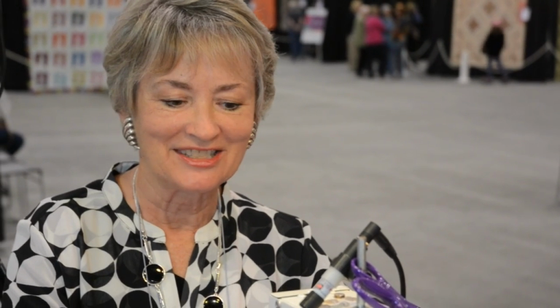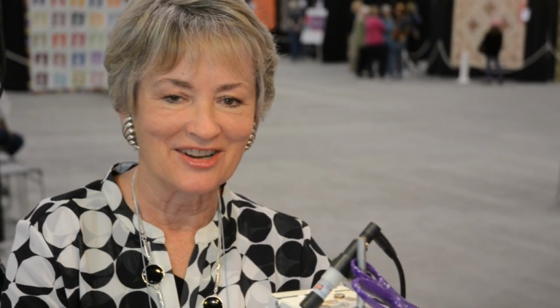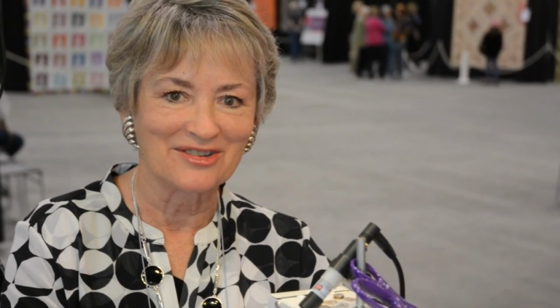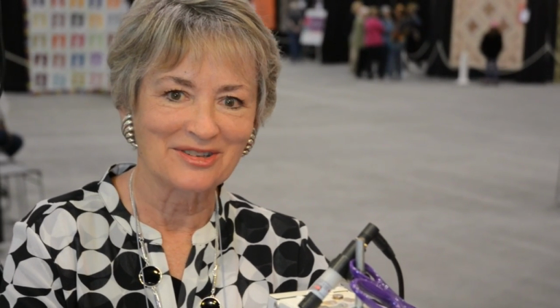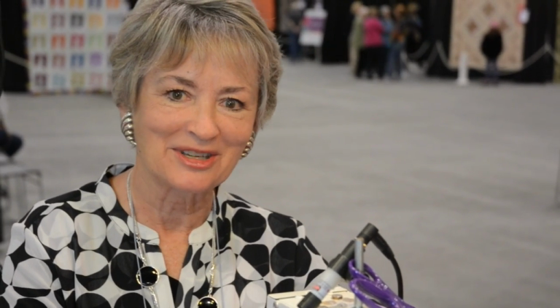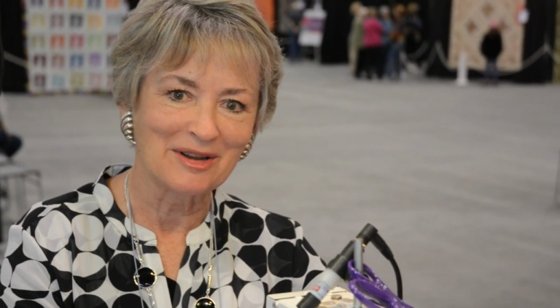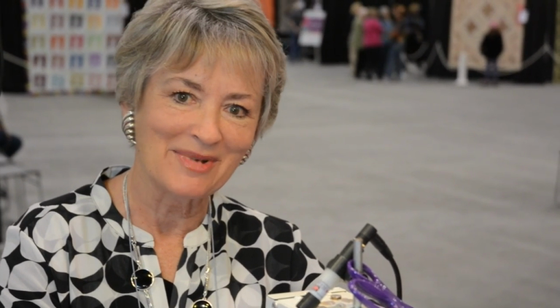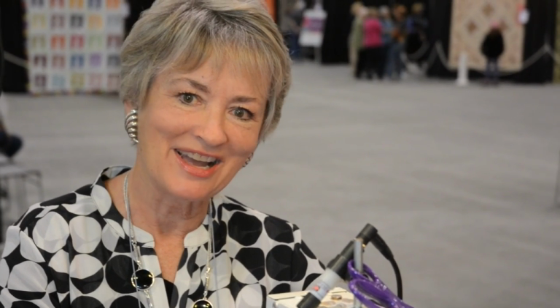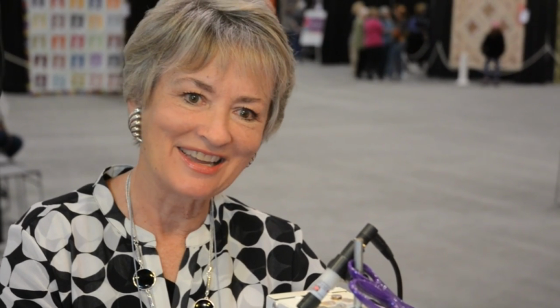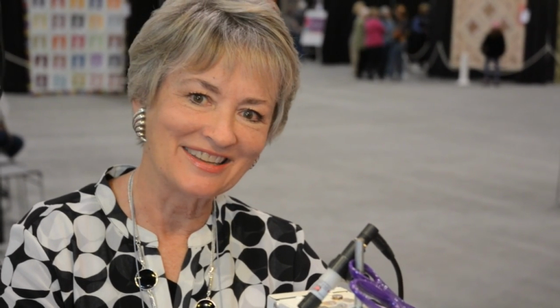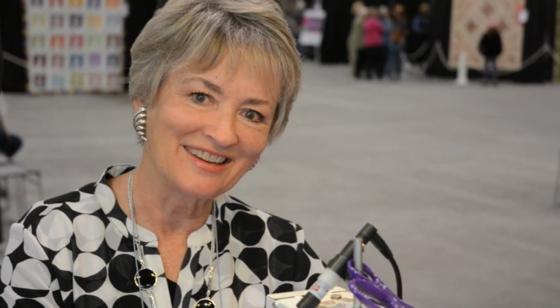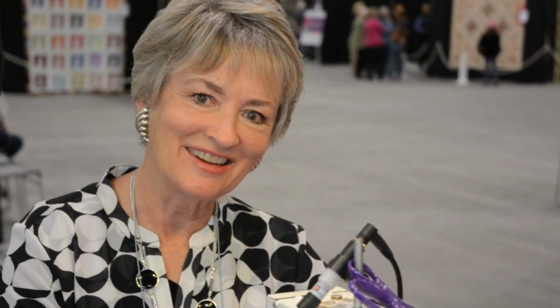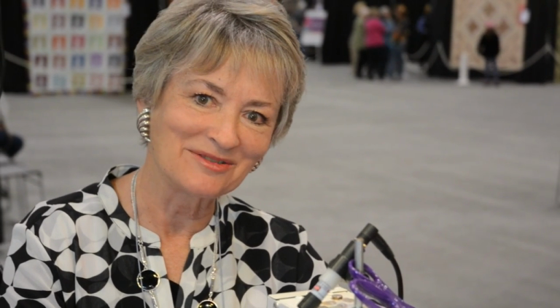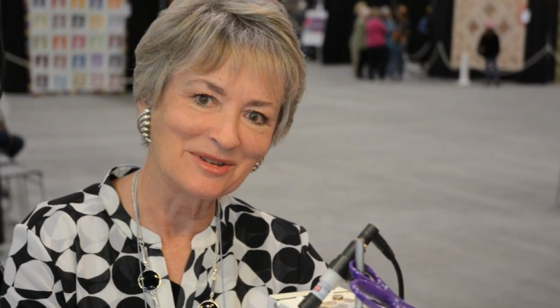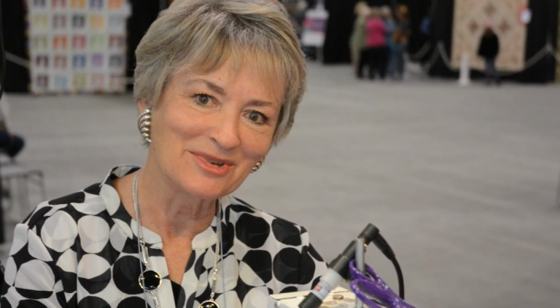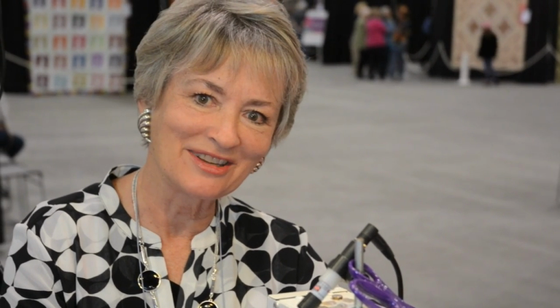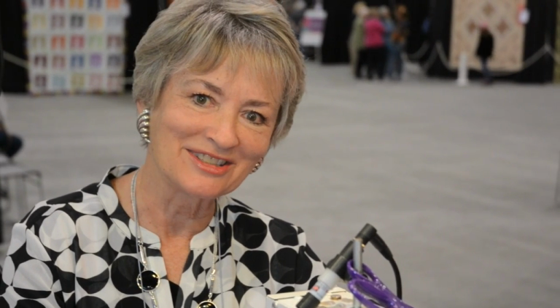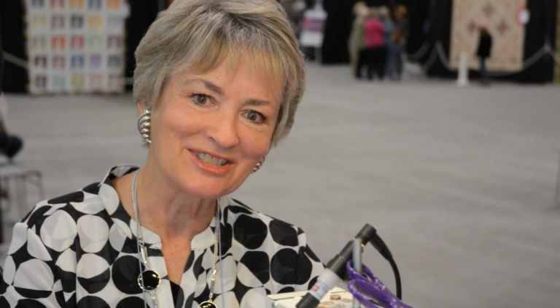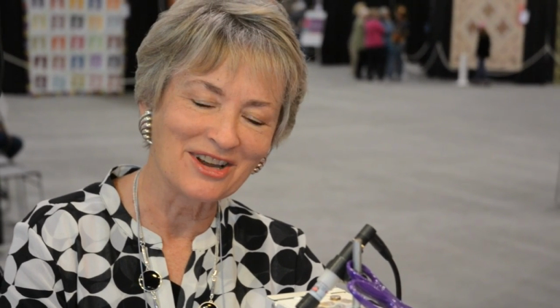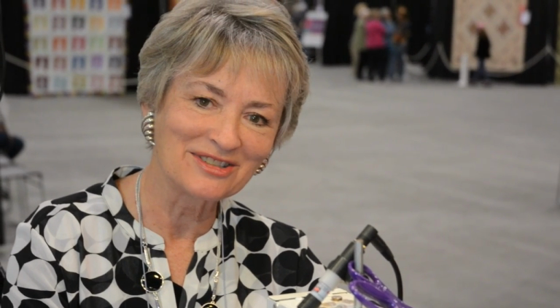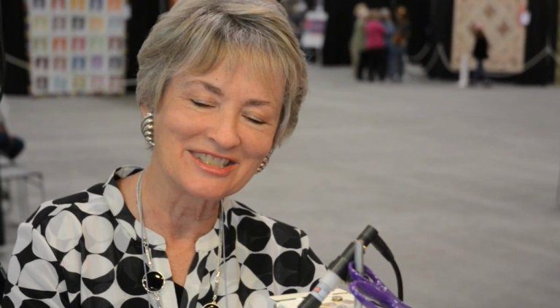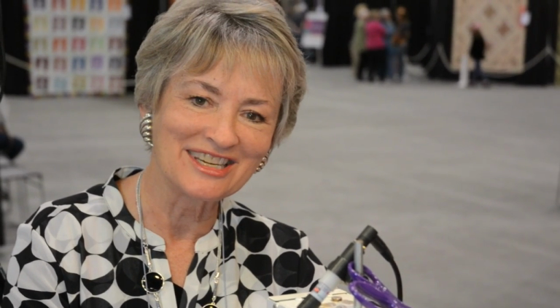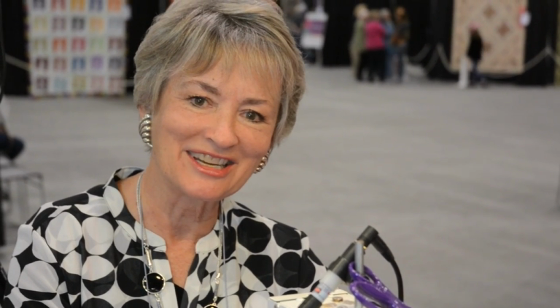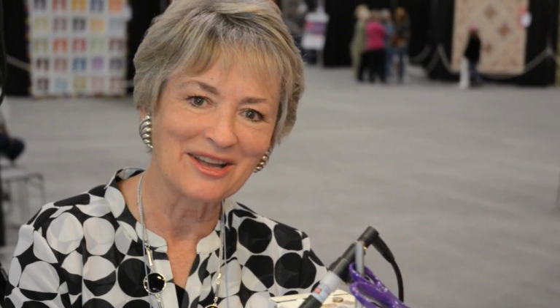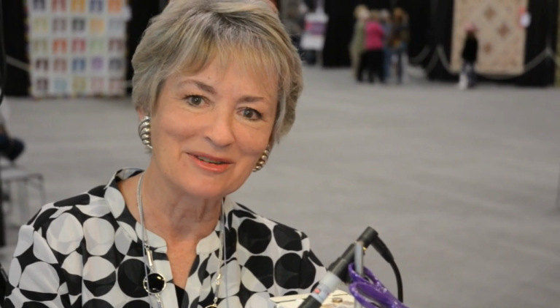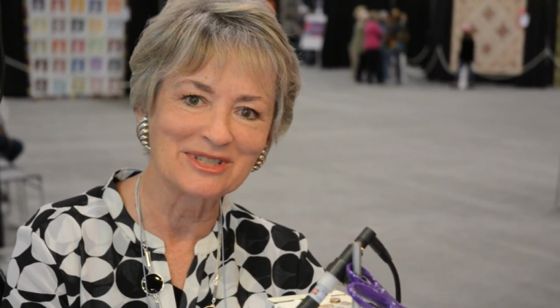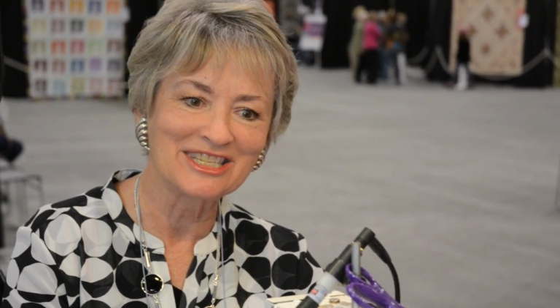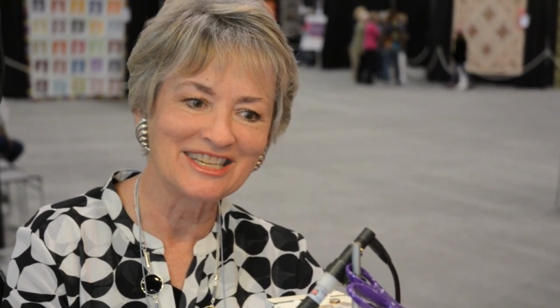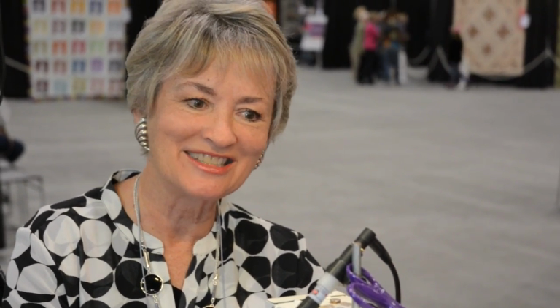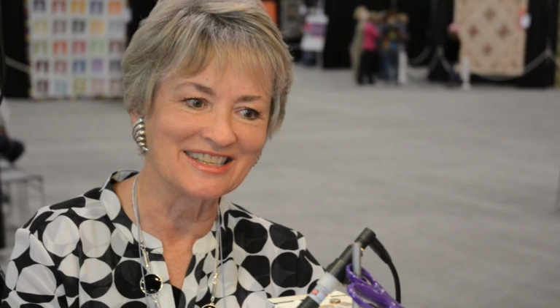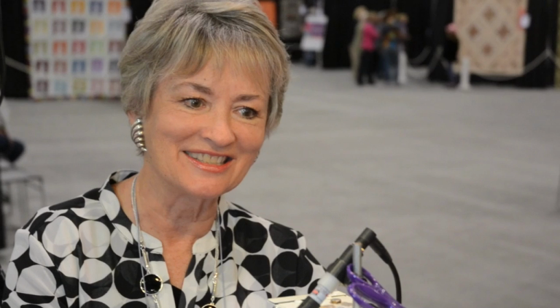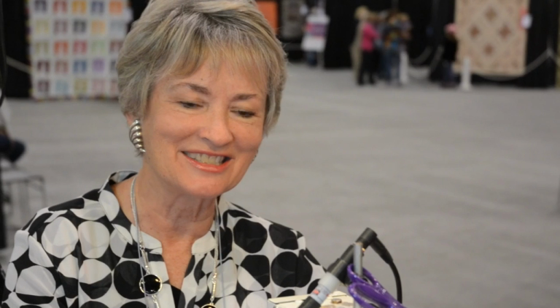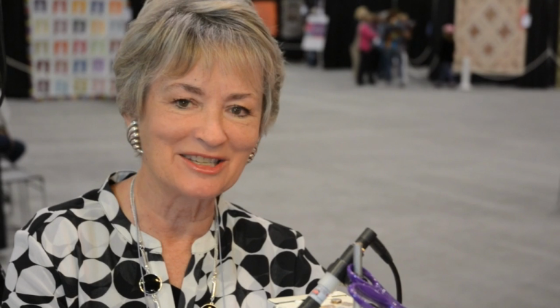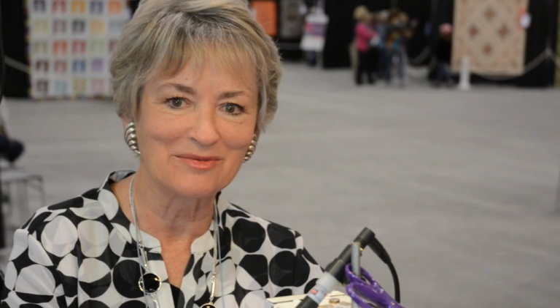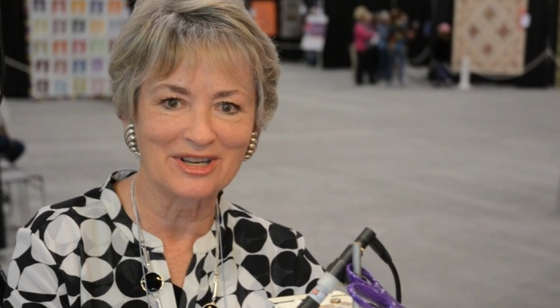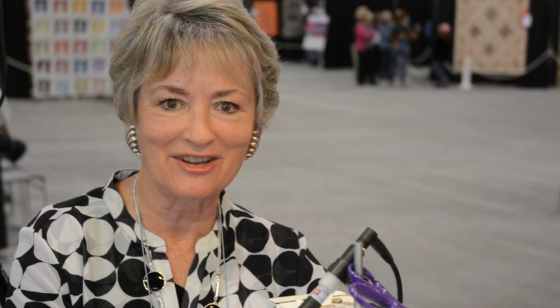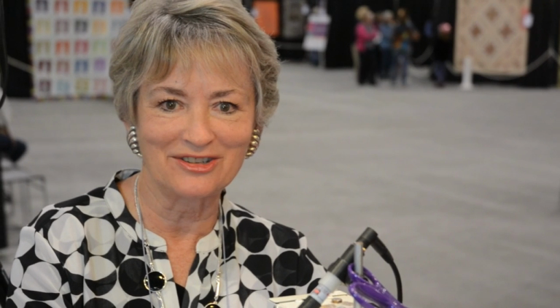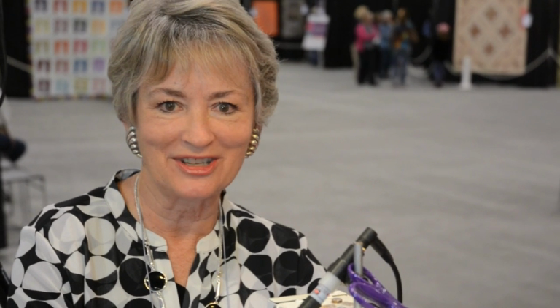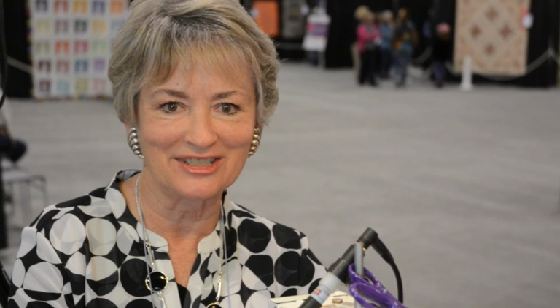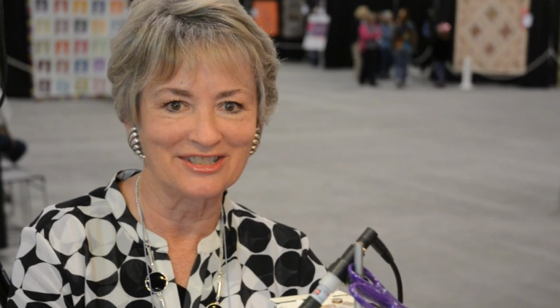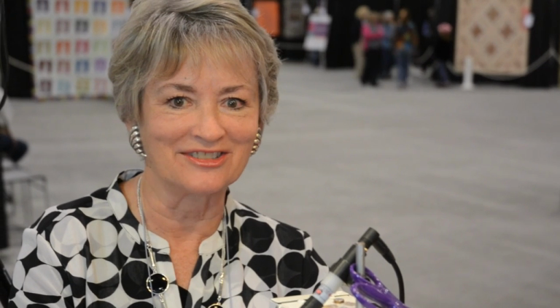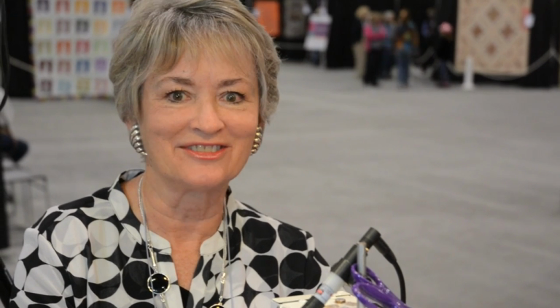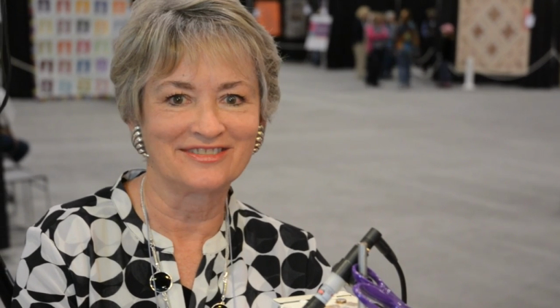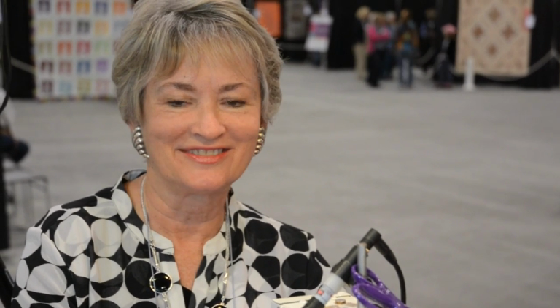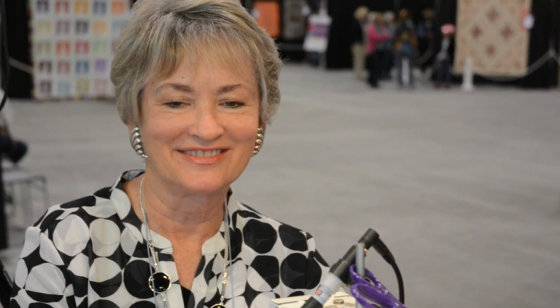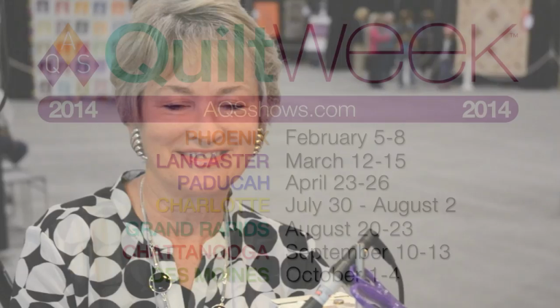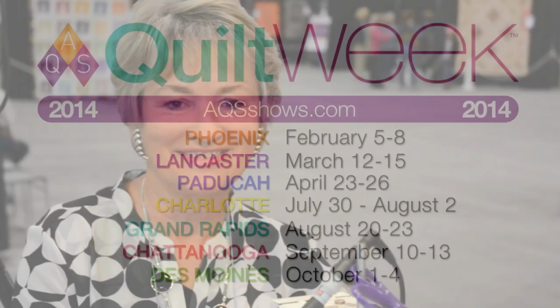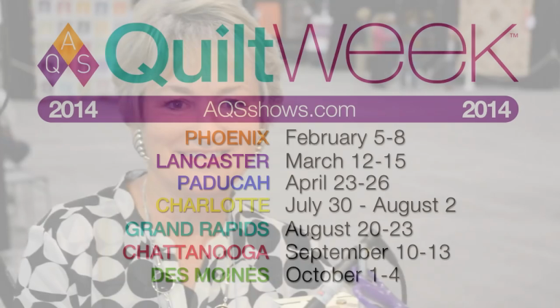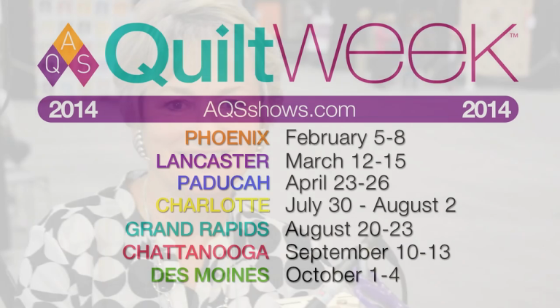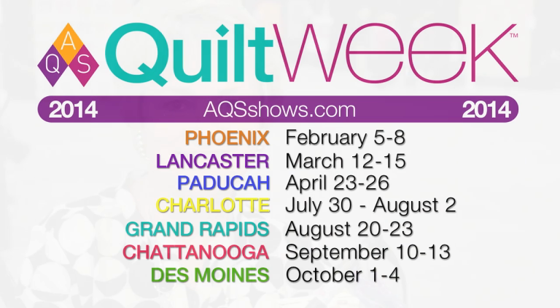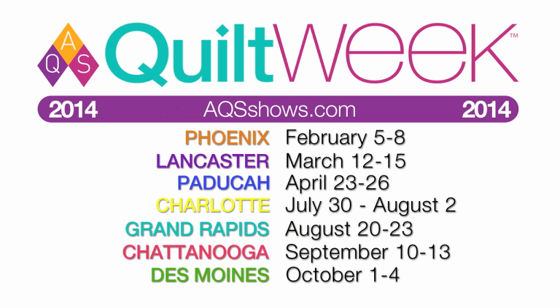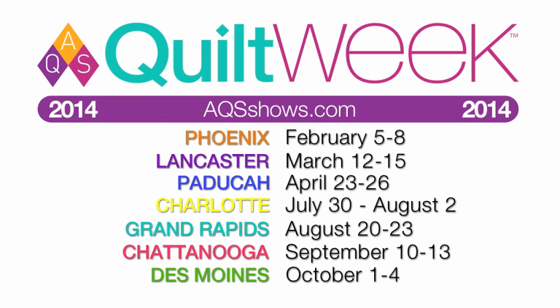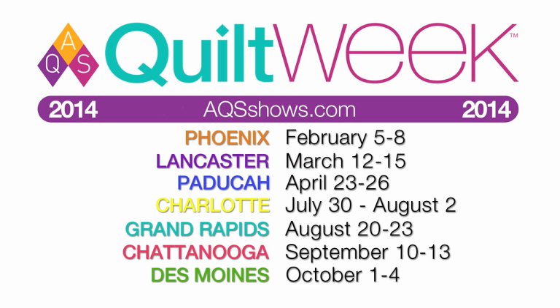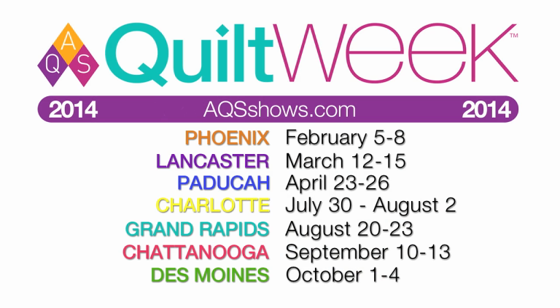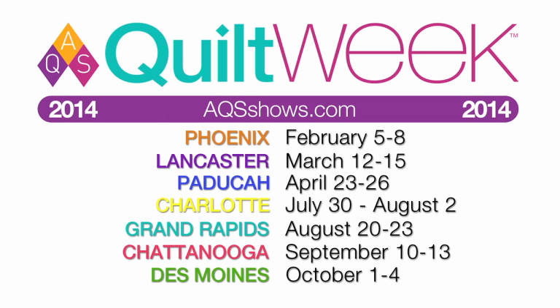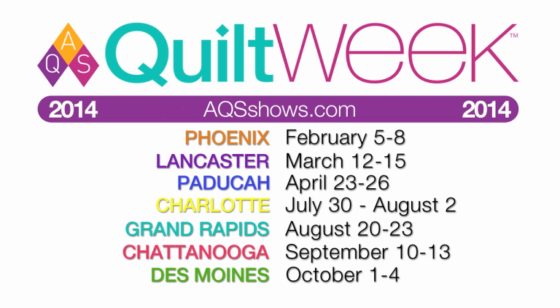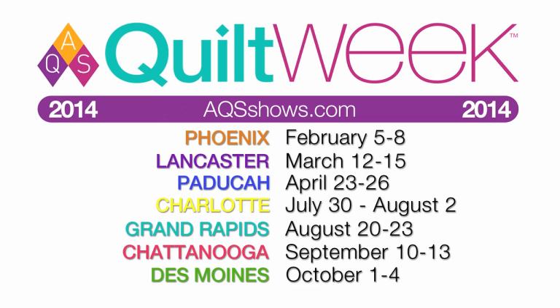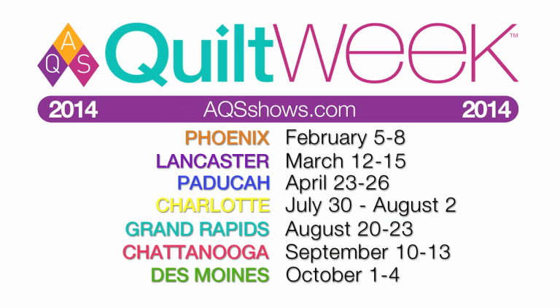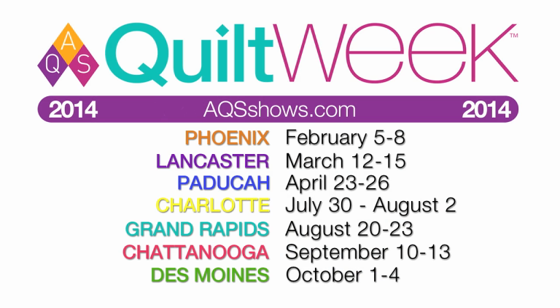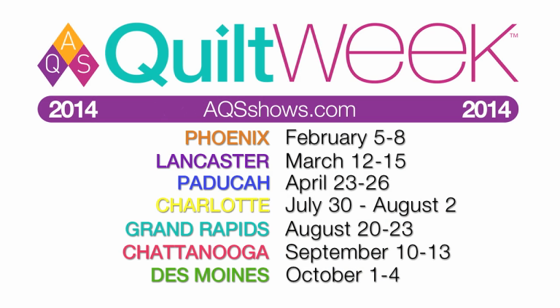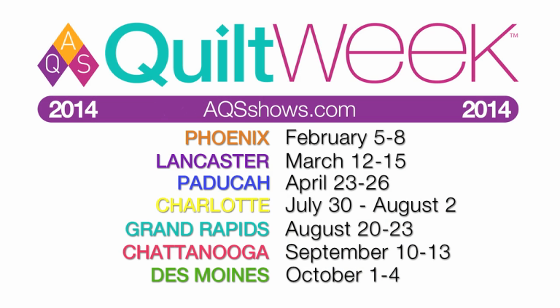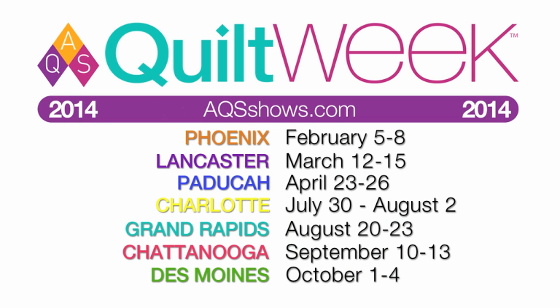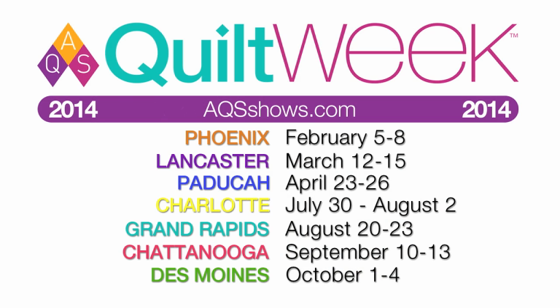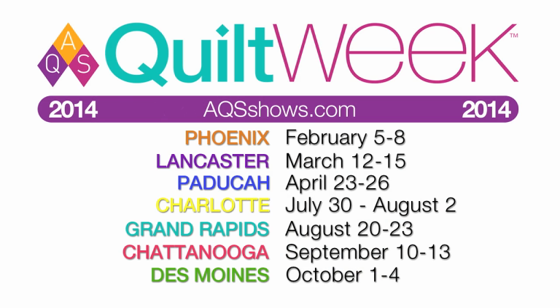Come by when we're at the shows and check out the machines and see what all you can do. Thank you.